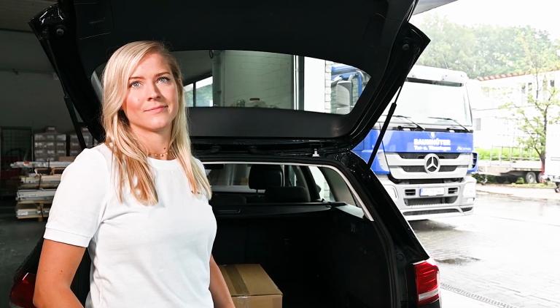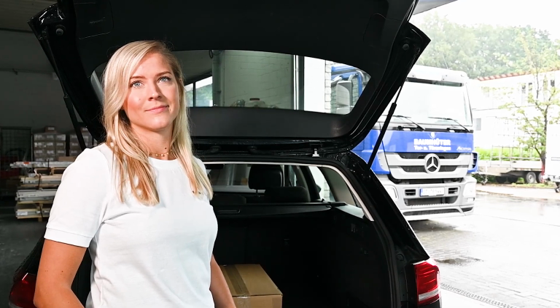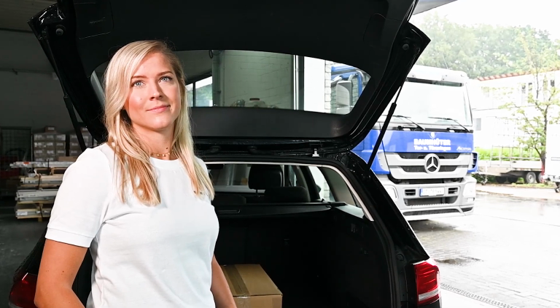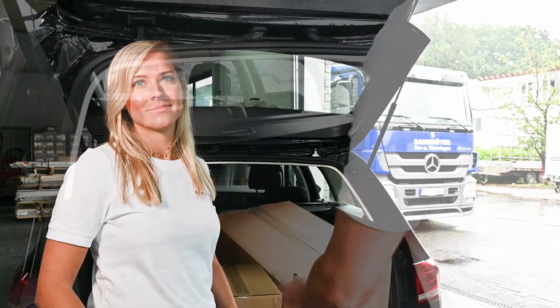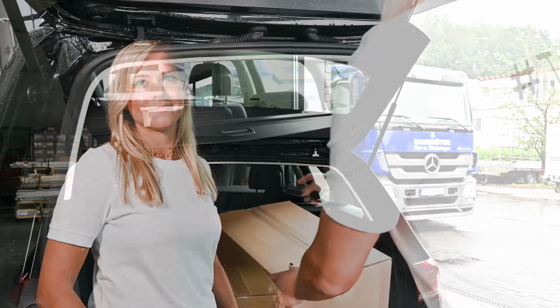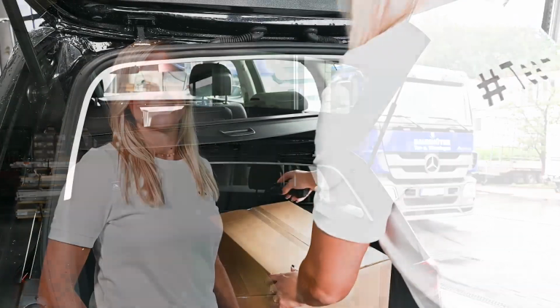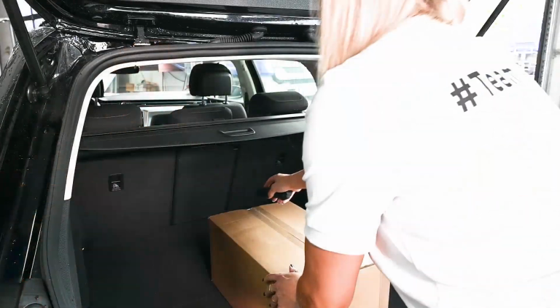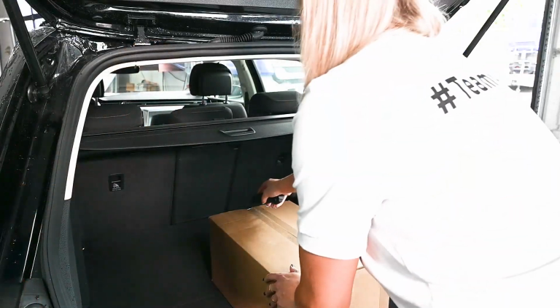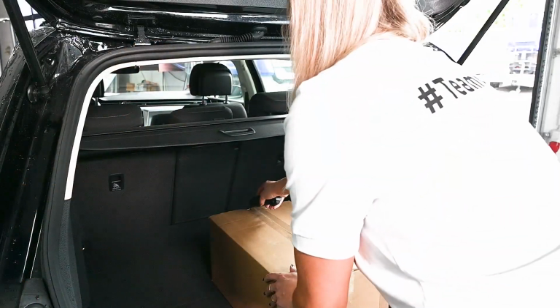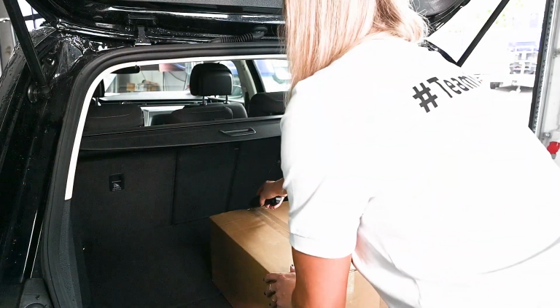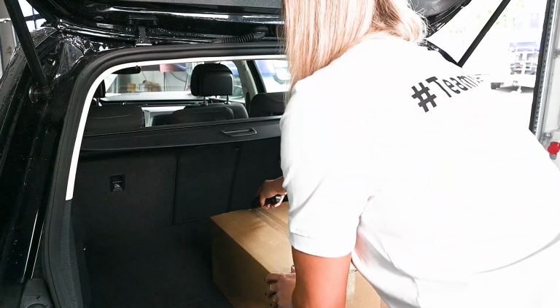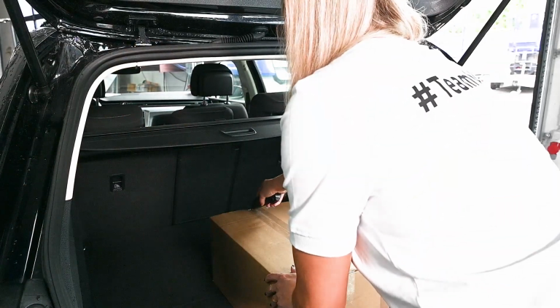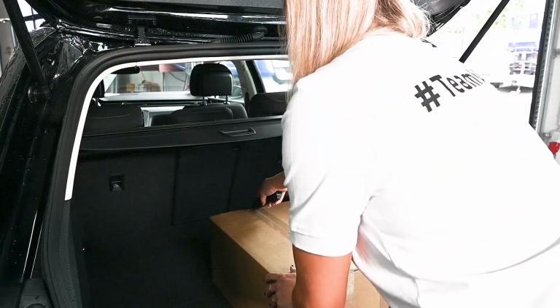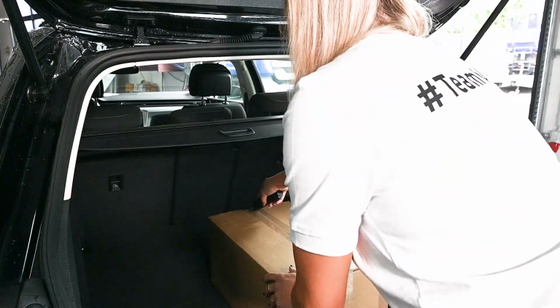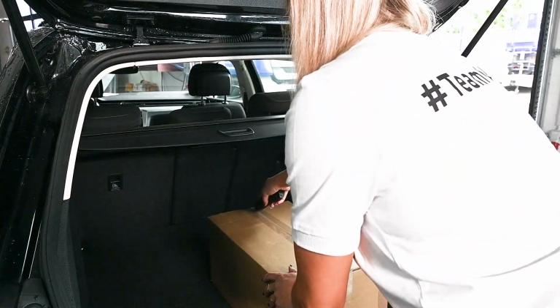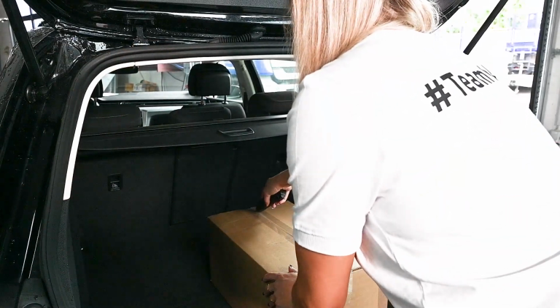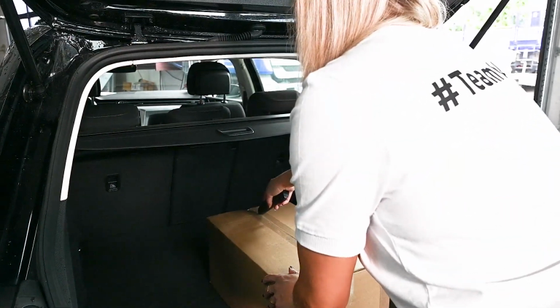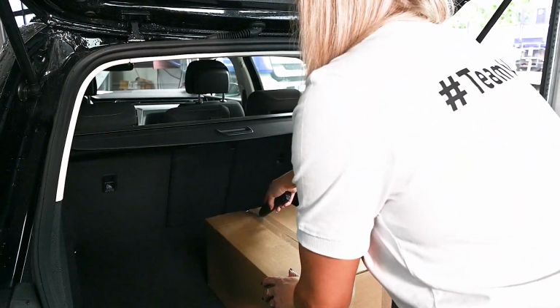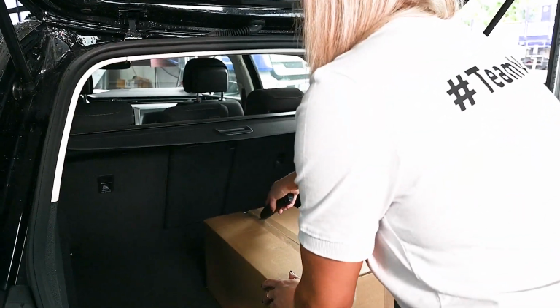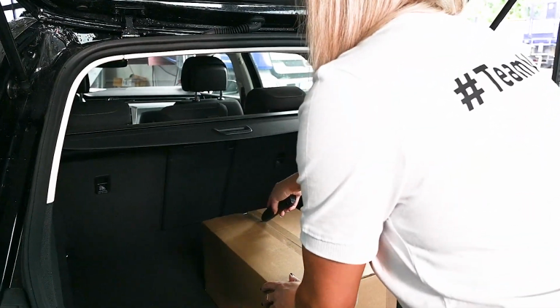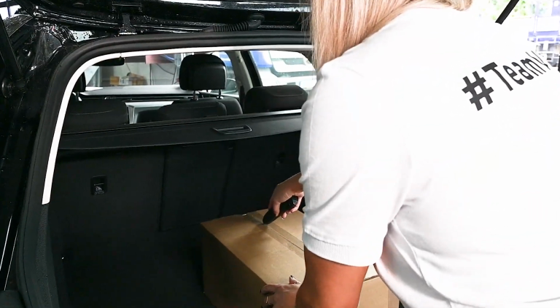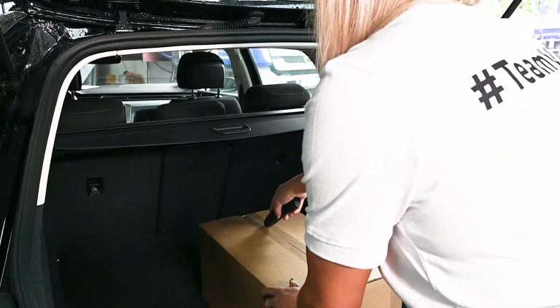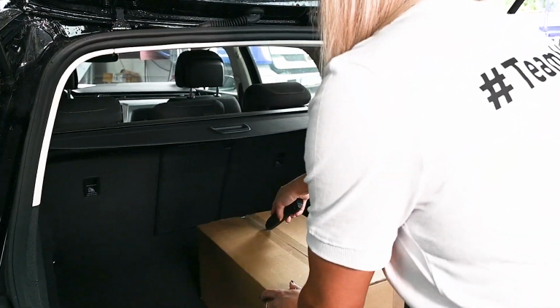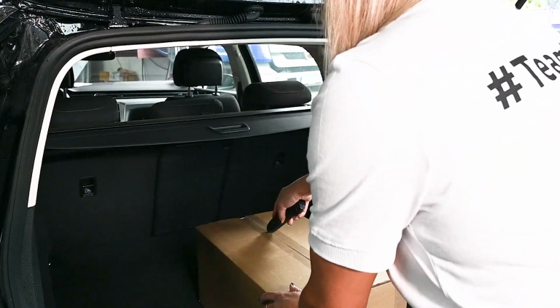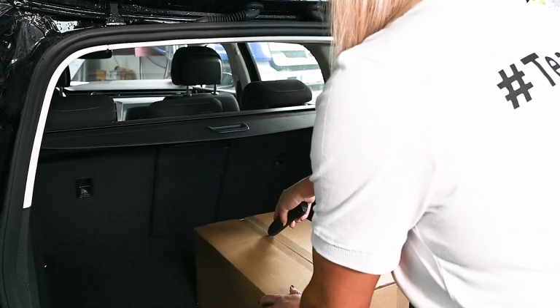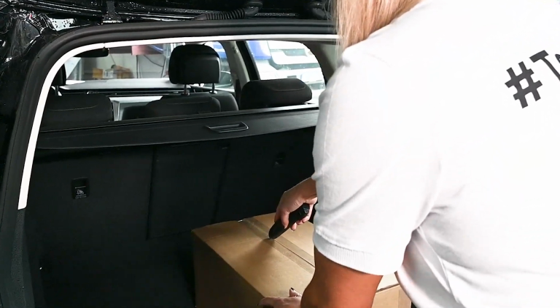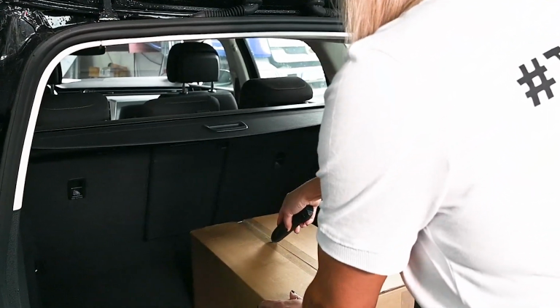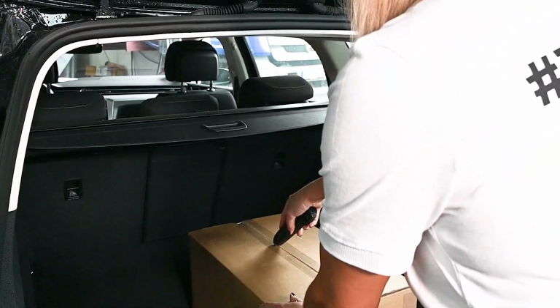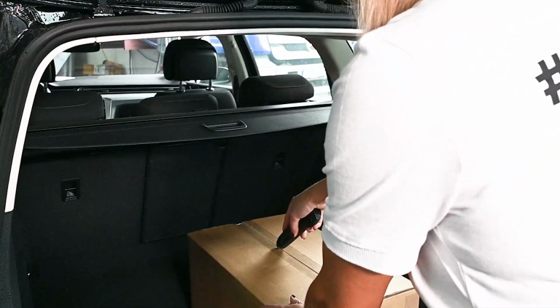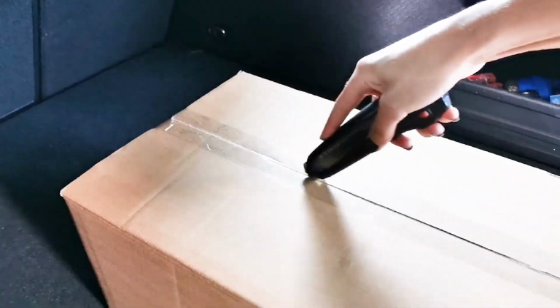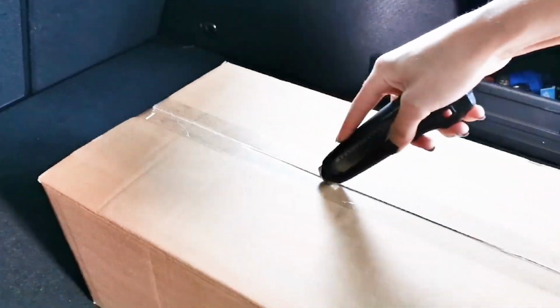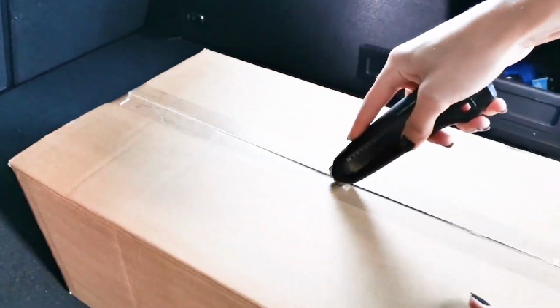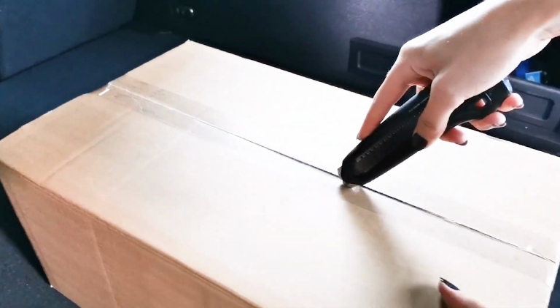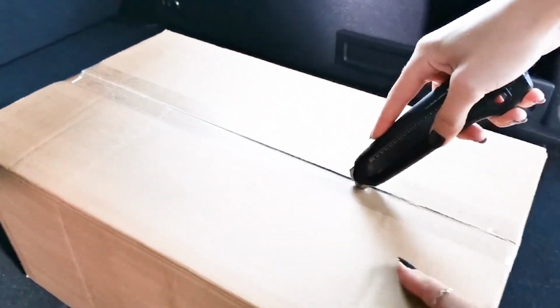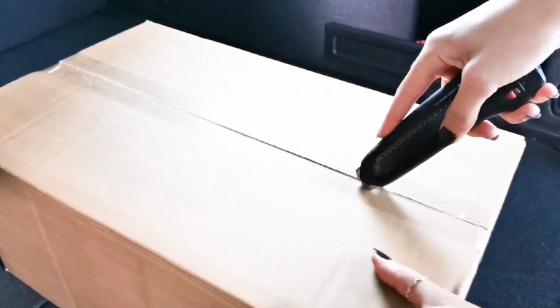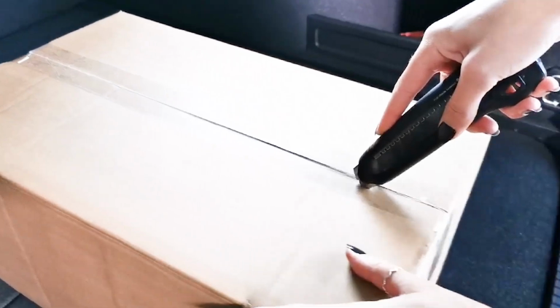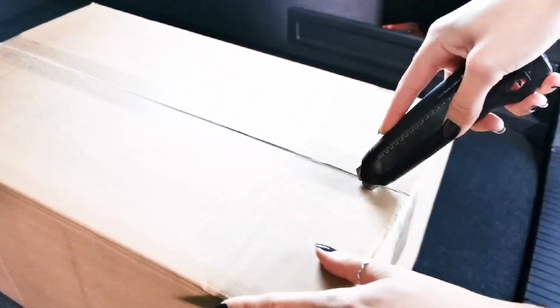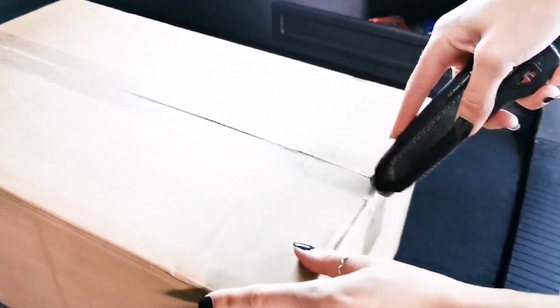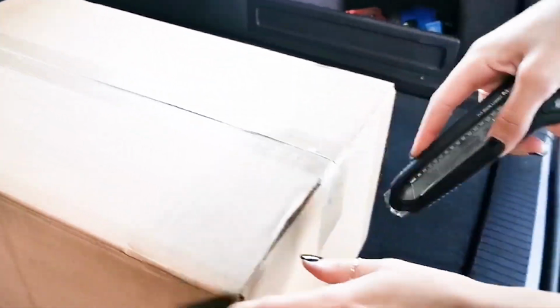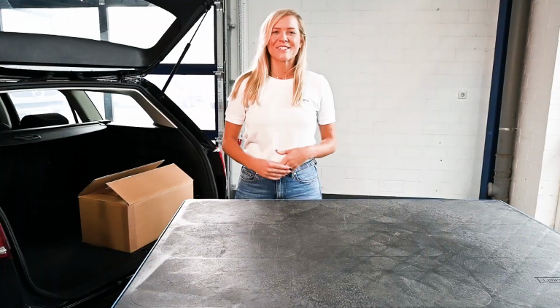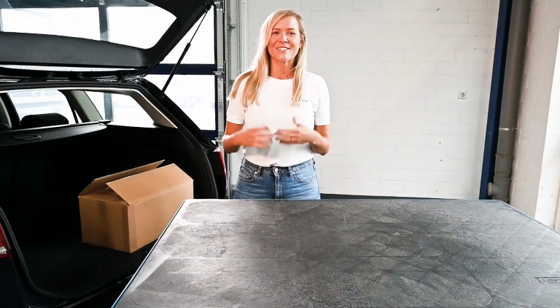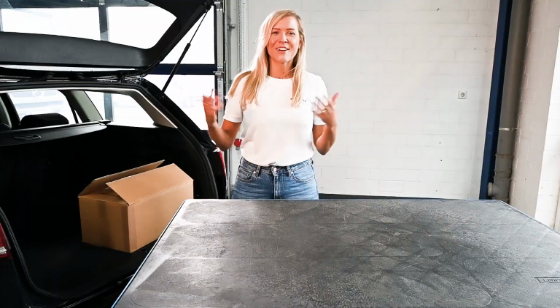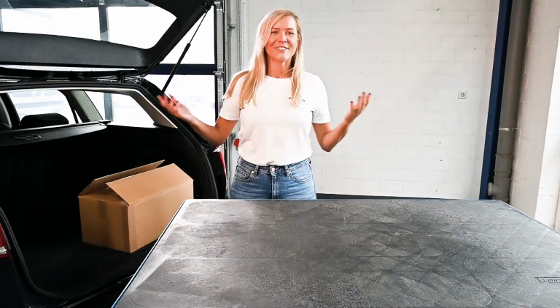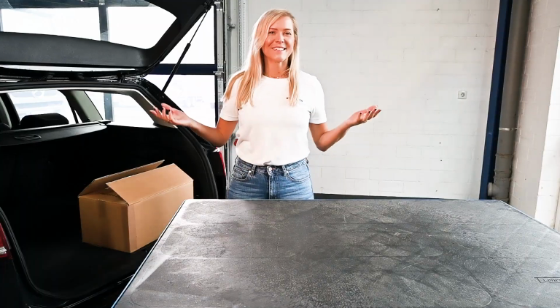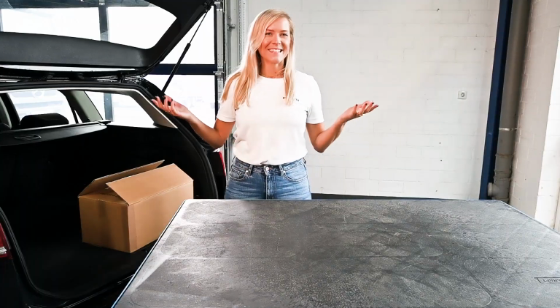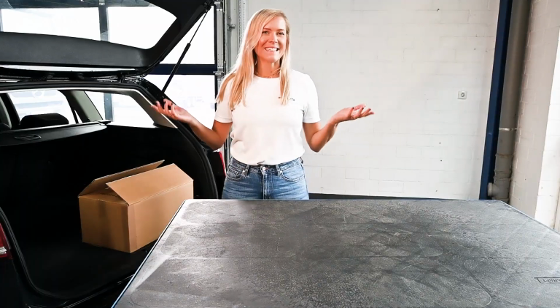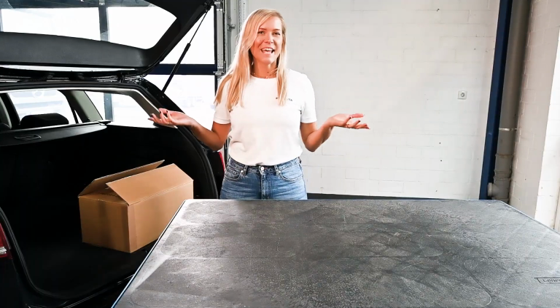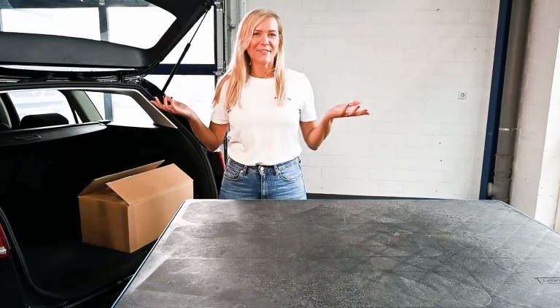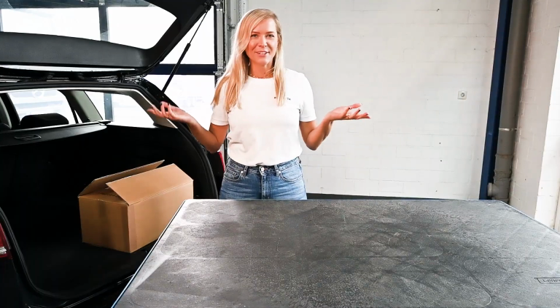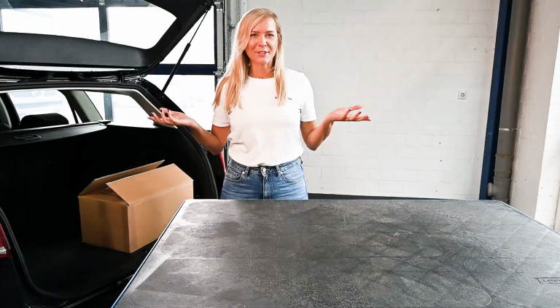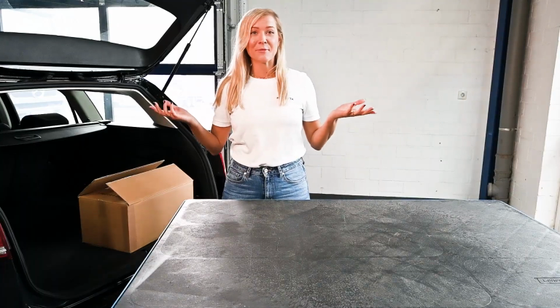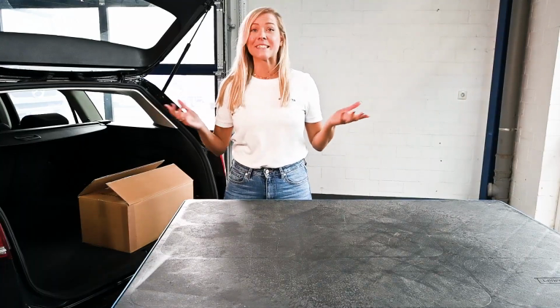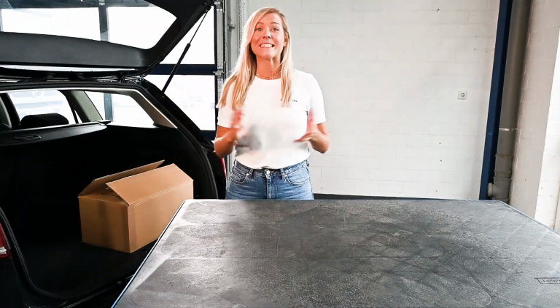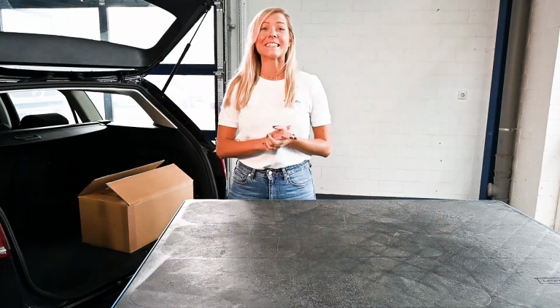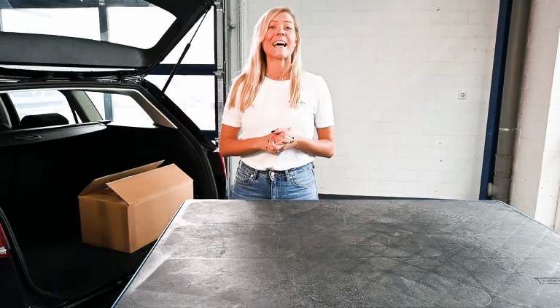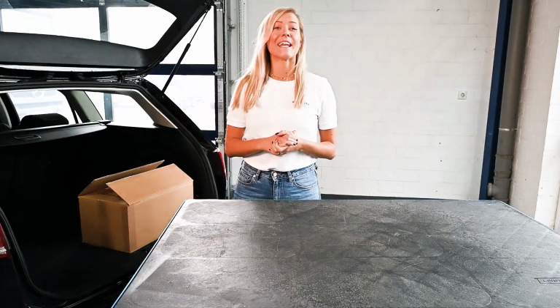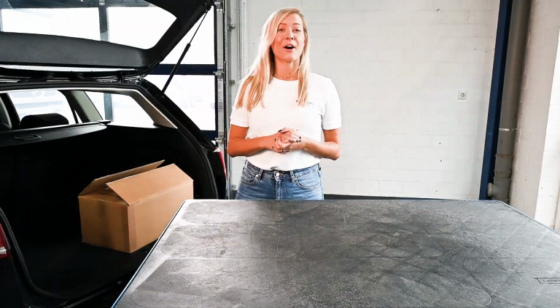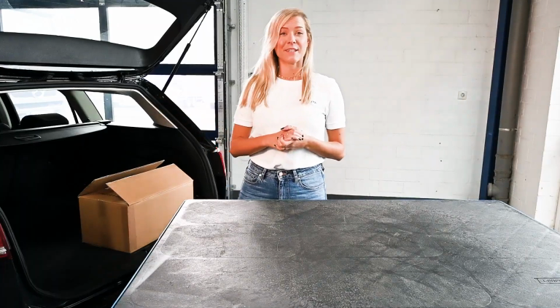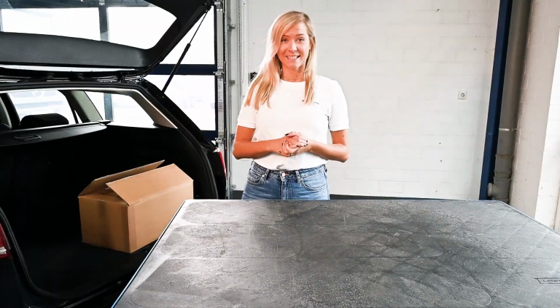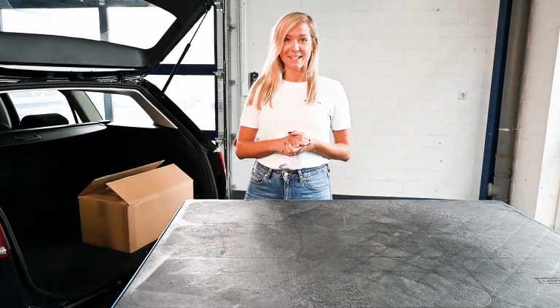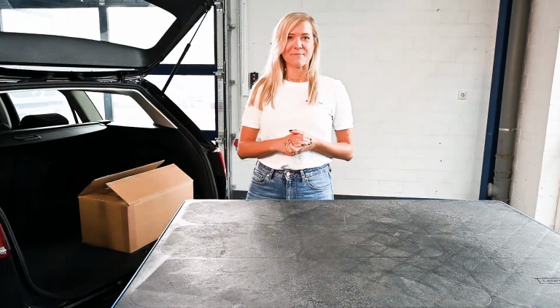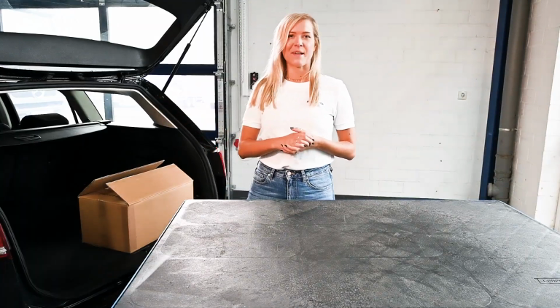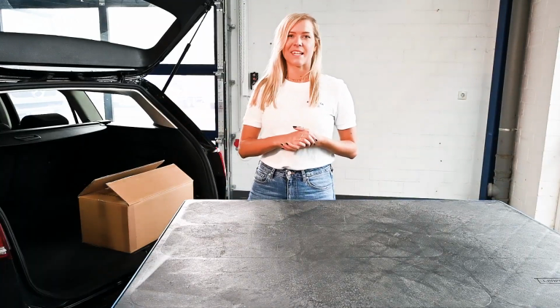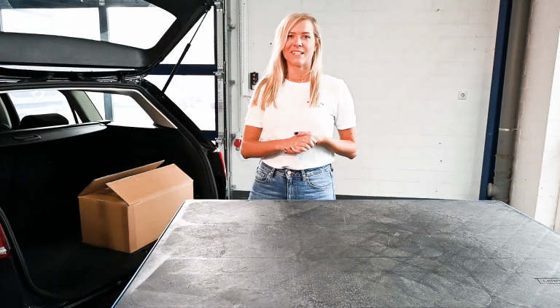As you can see, the package is very small and fits in every car. So let's have a look at what's inside our starter package.